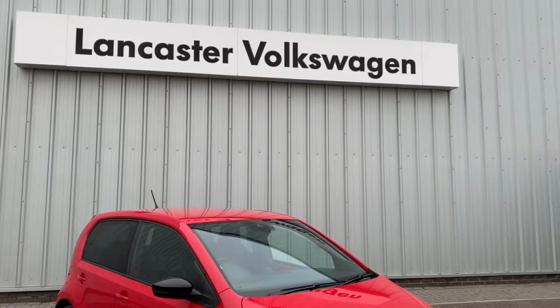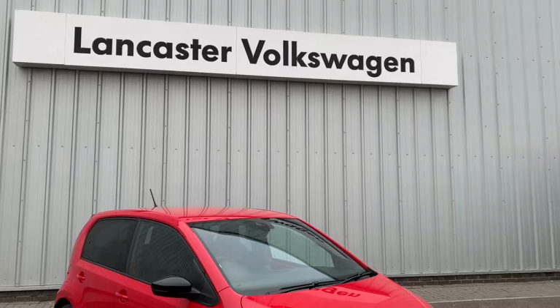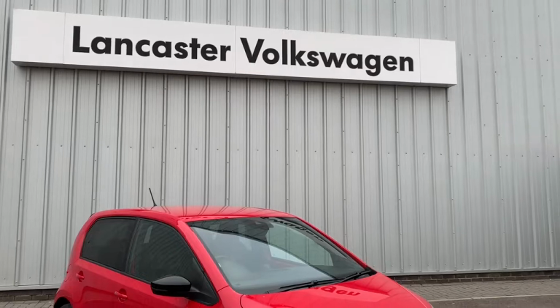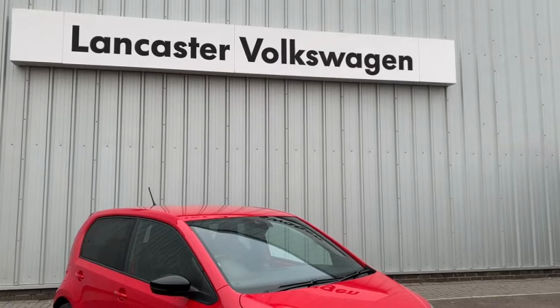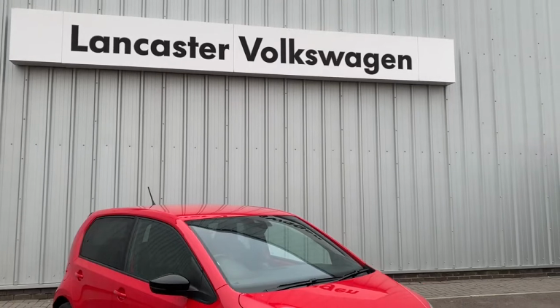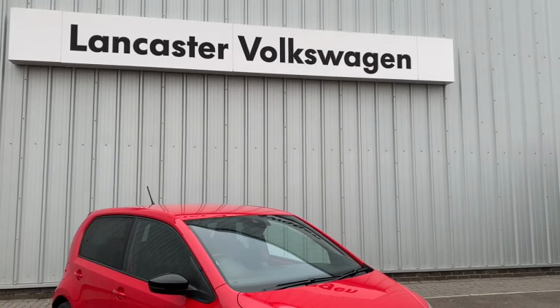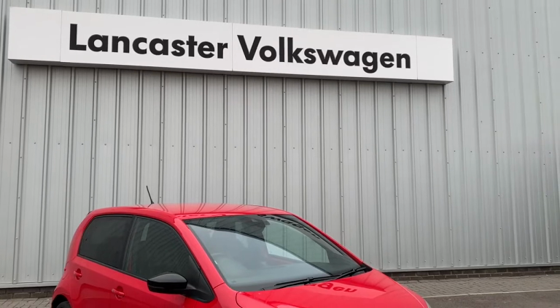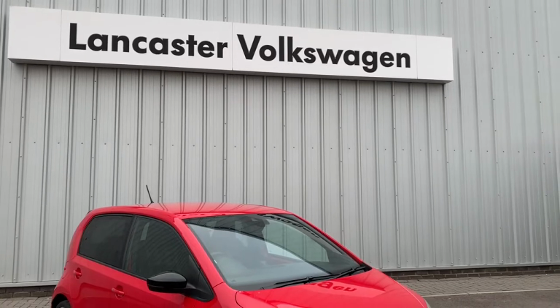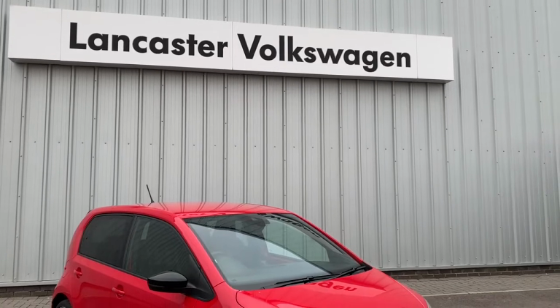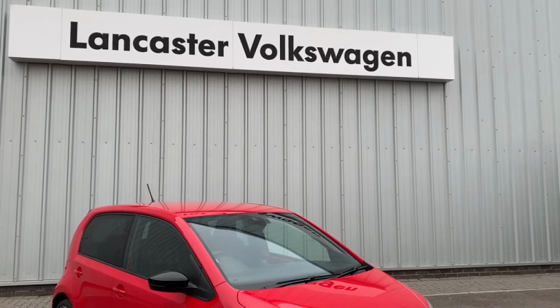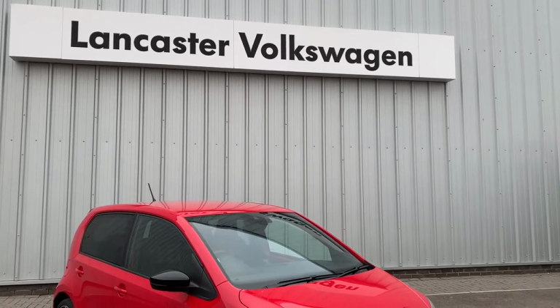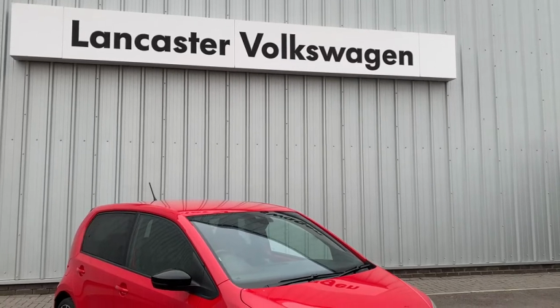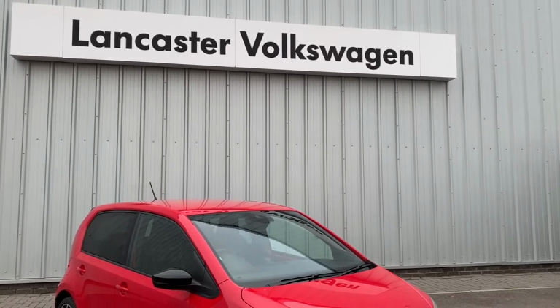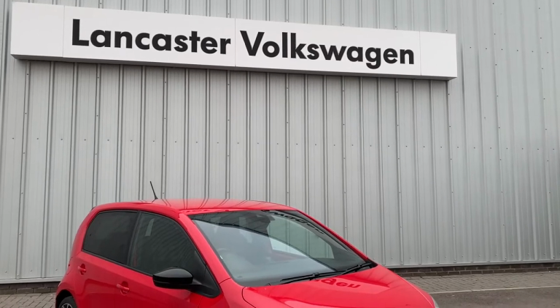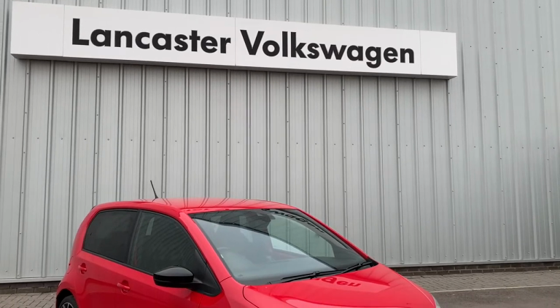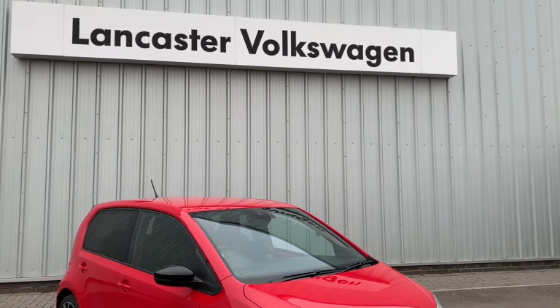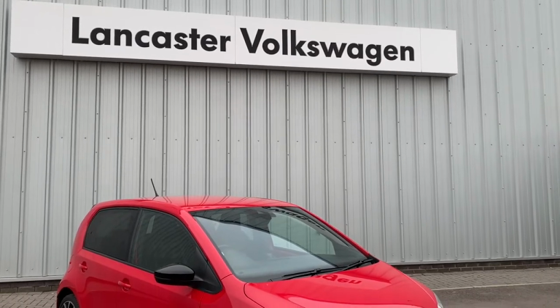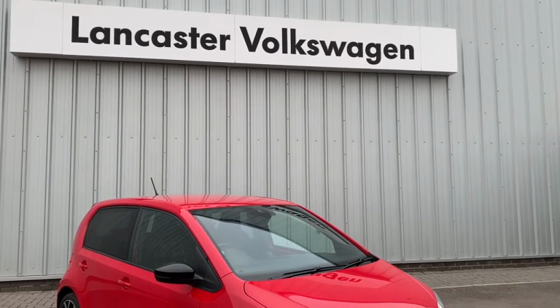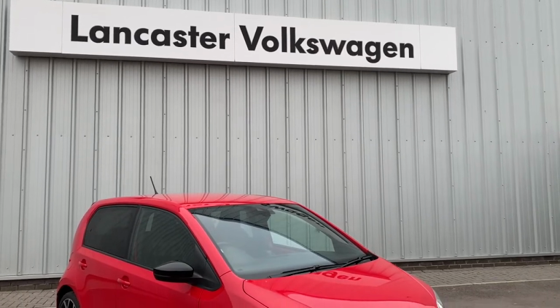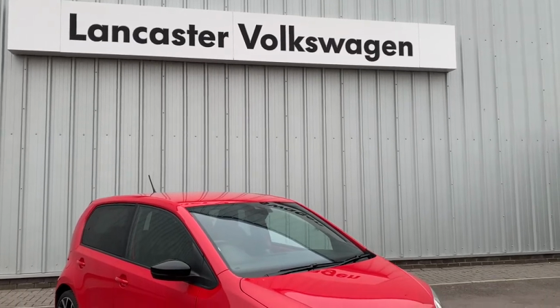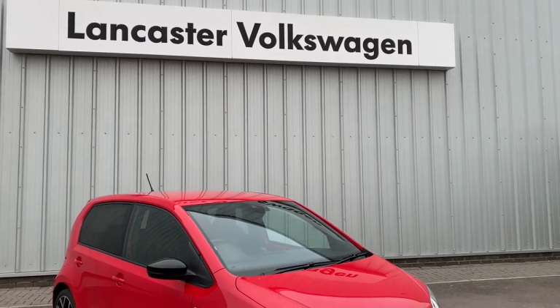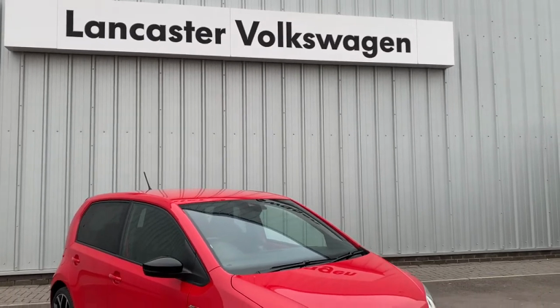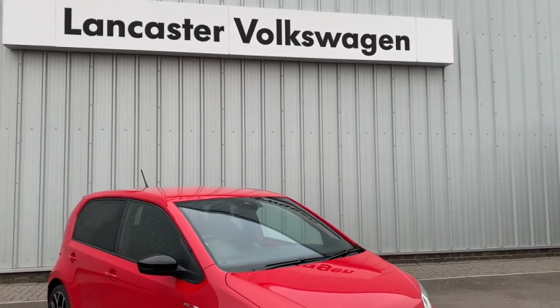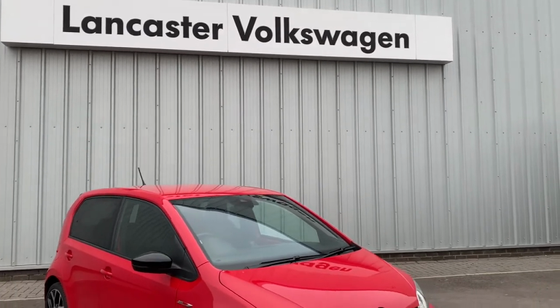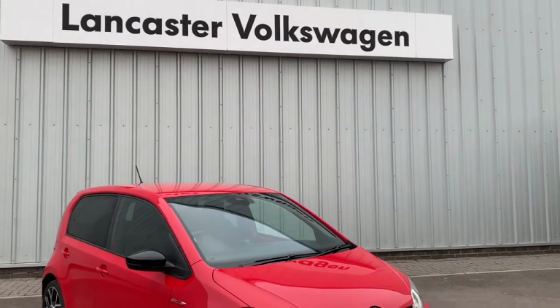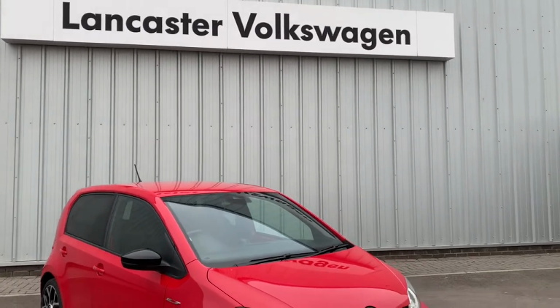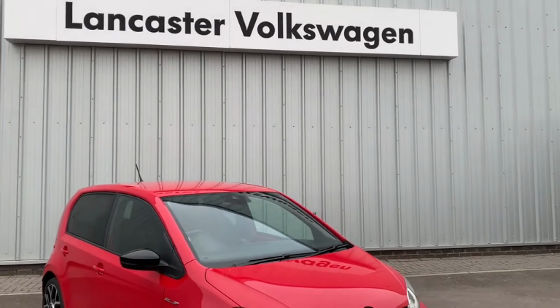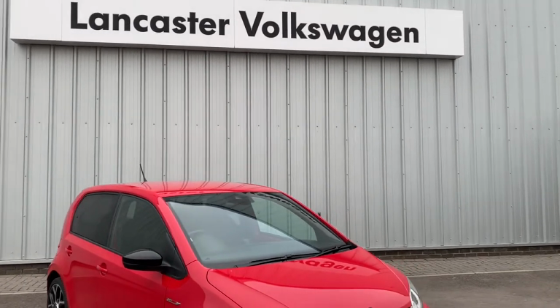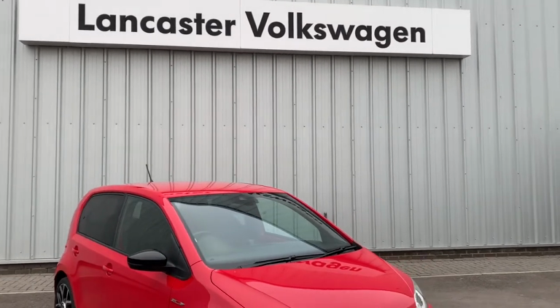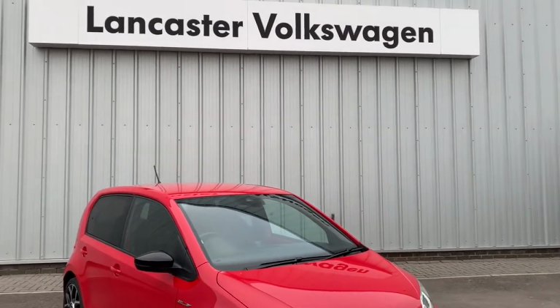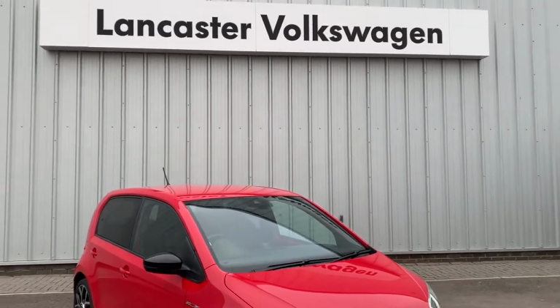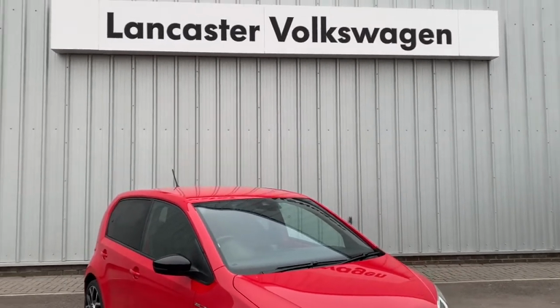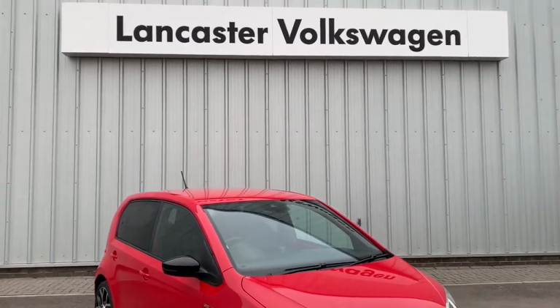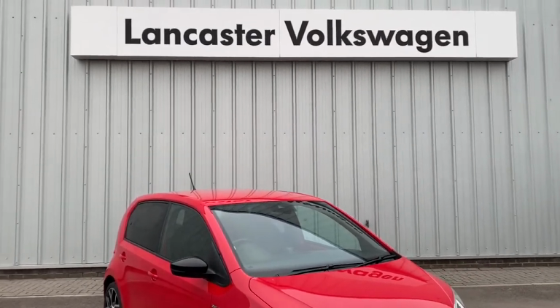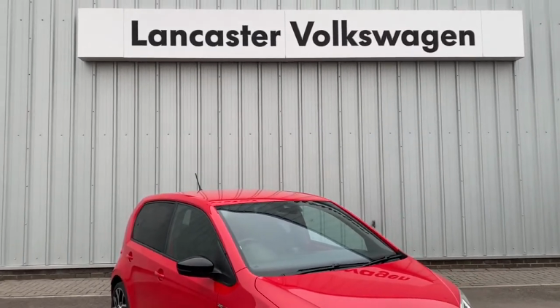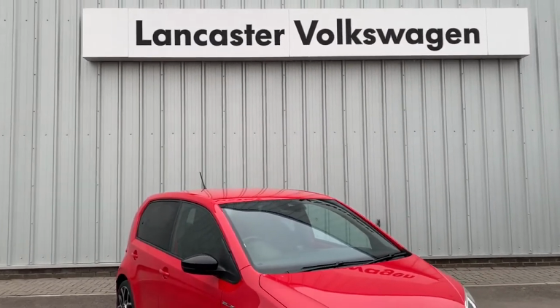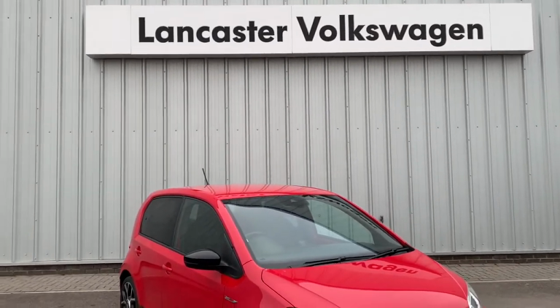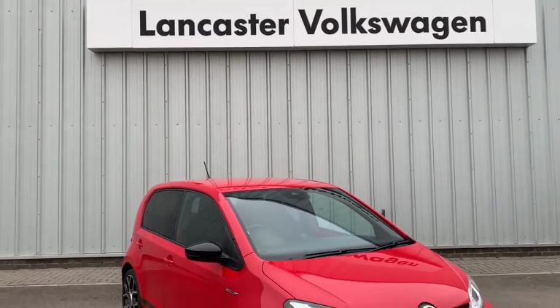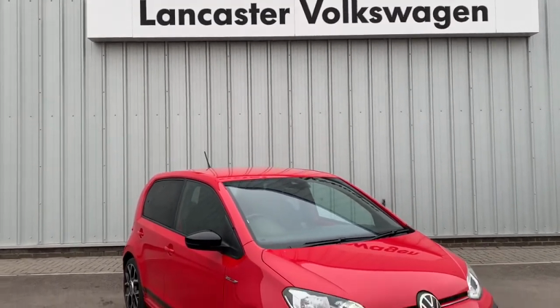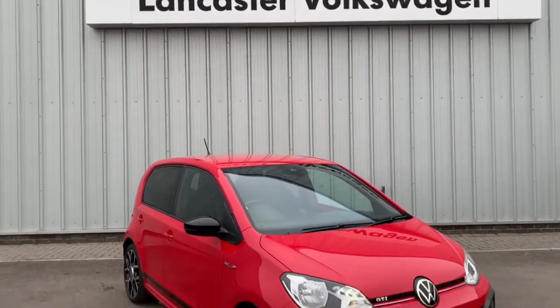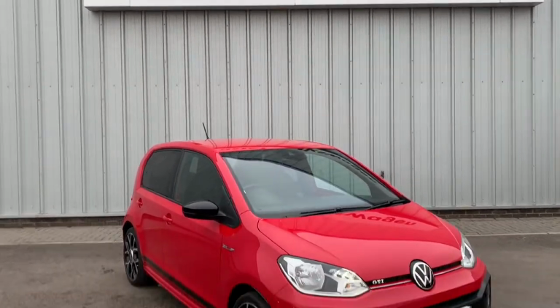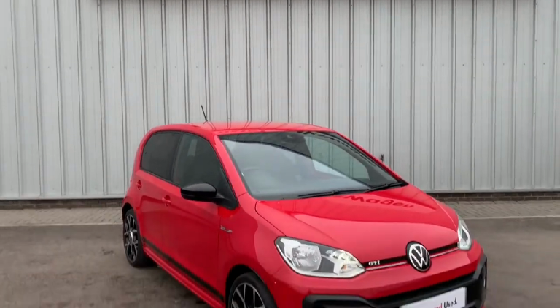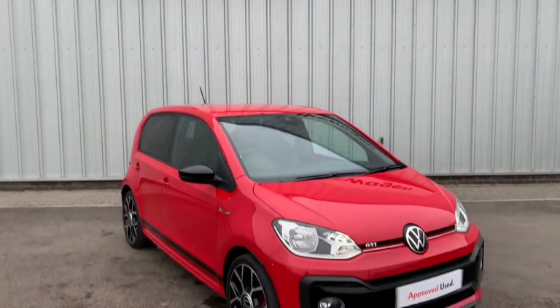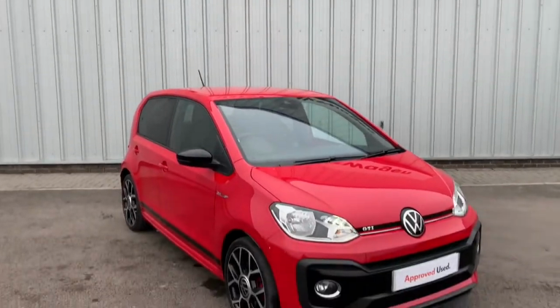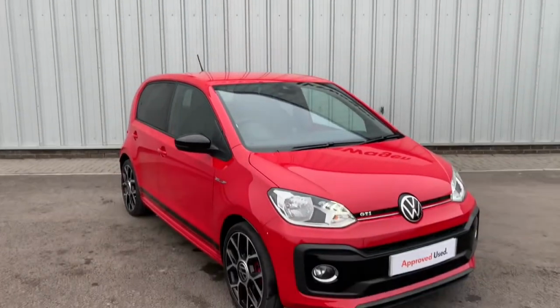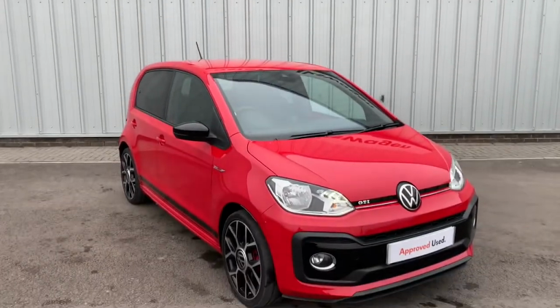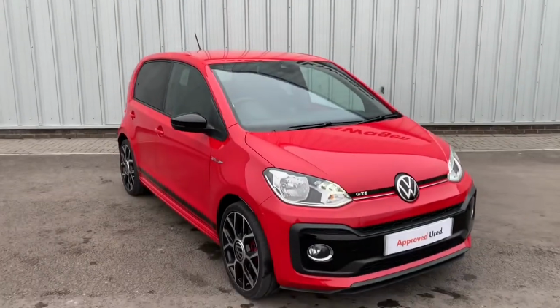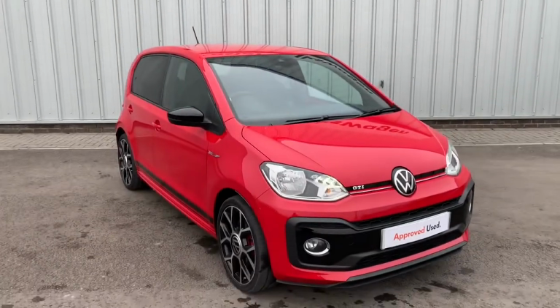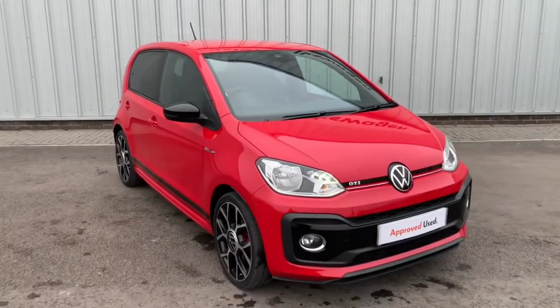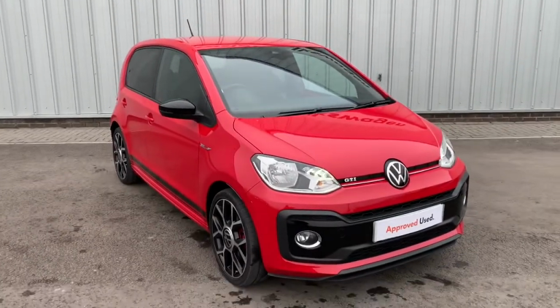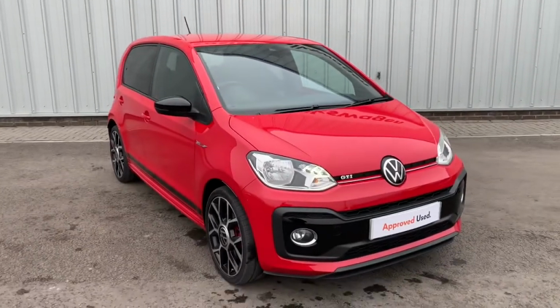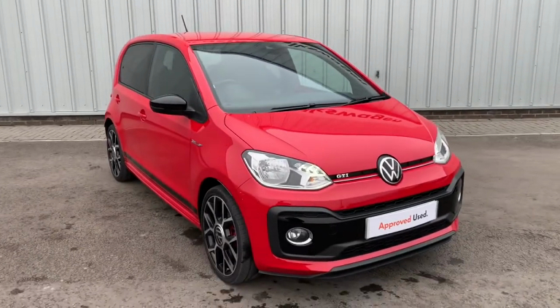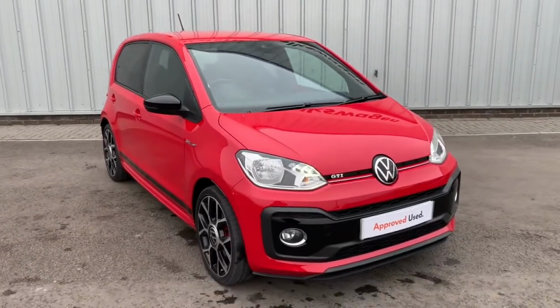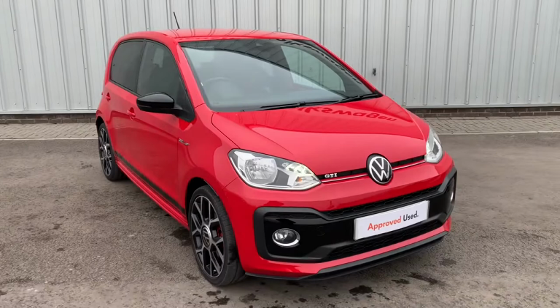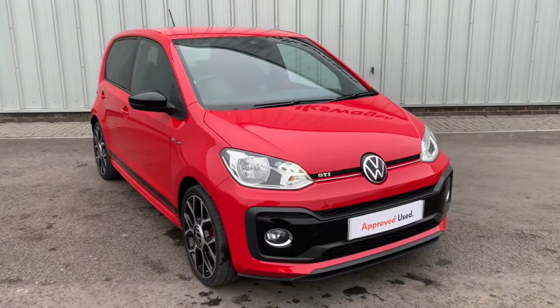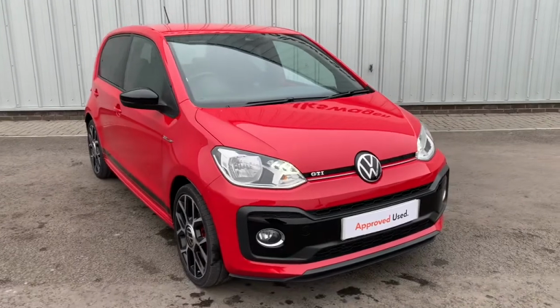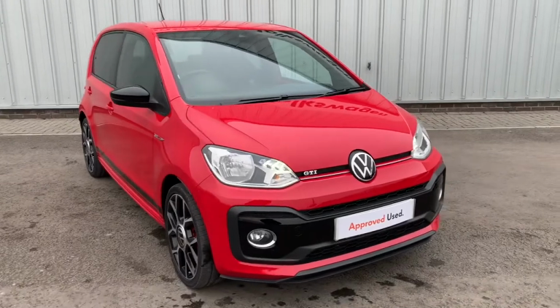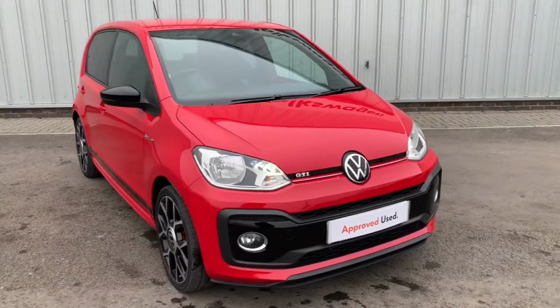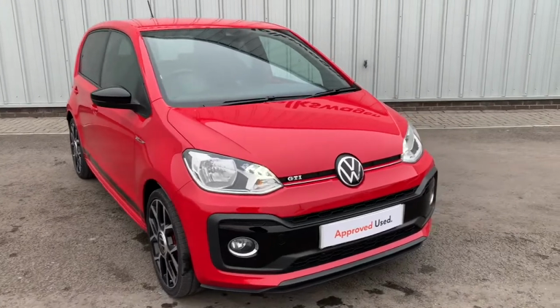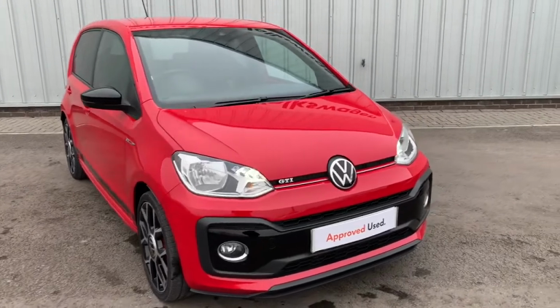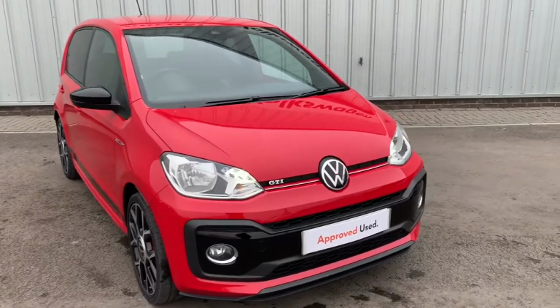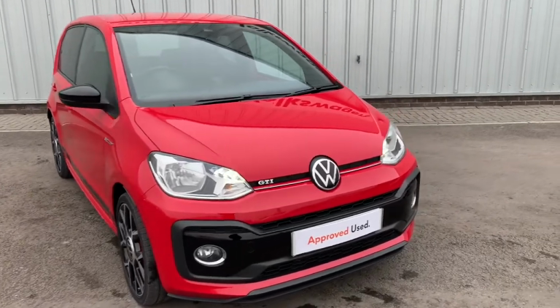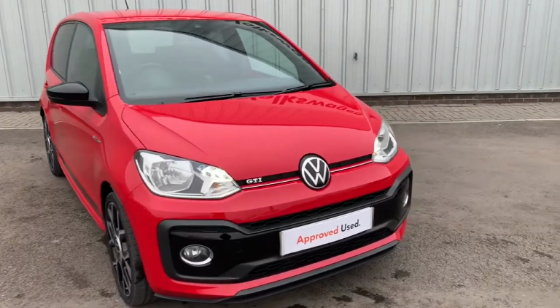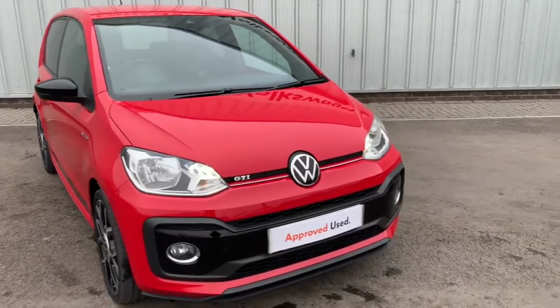Hello everyone and welcome back to the Lancaster Volkswagen YouTube channel. Today I'm going to be showing you around this little Up GTI.